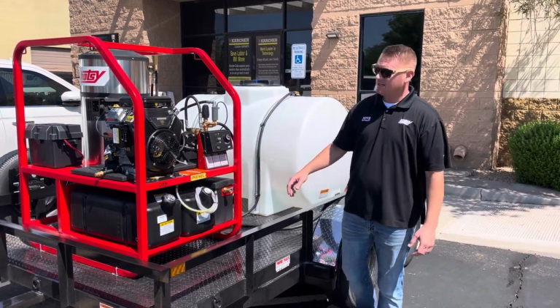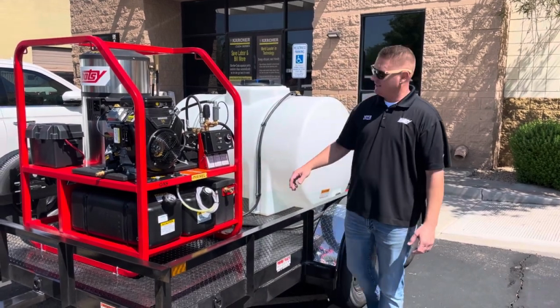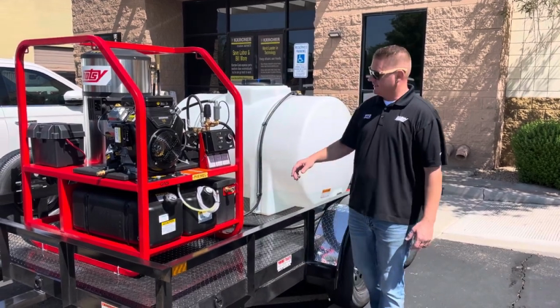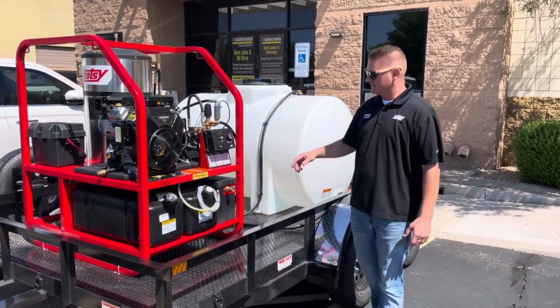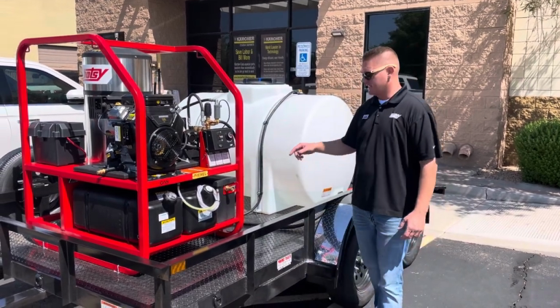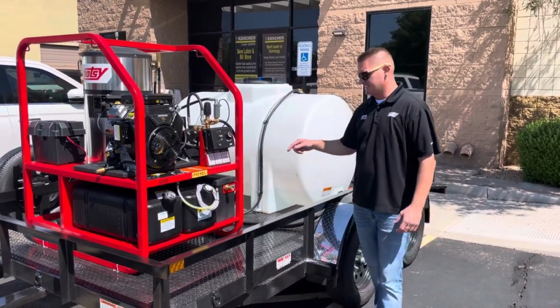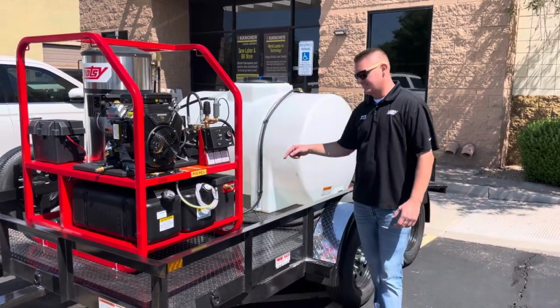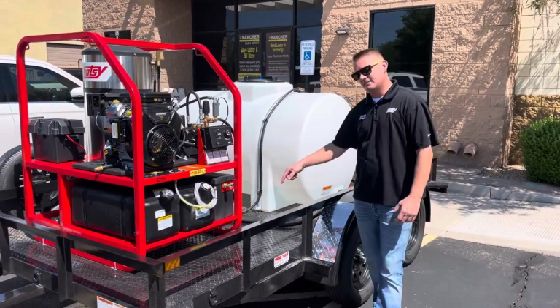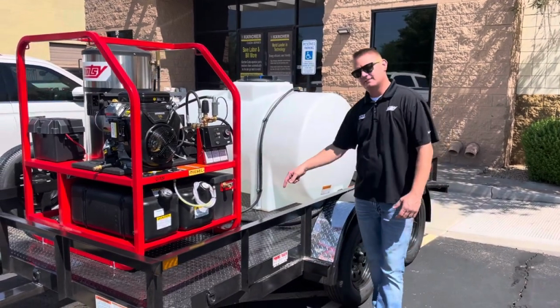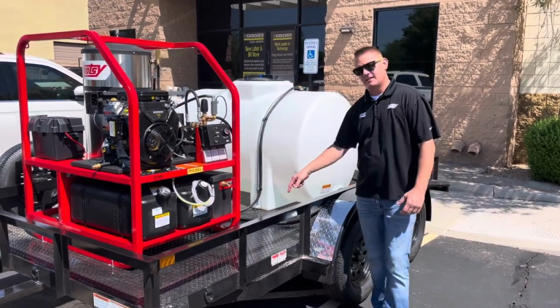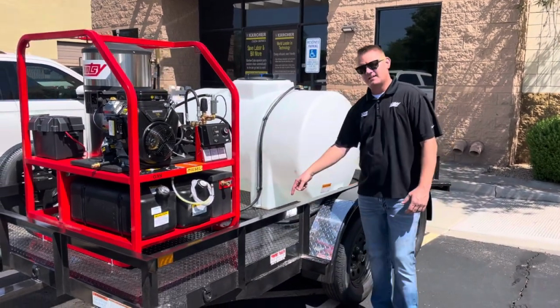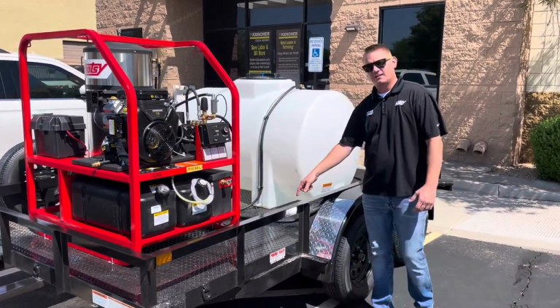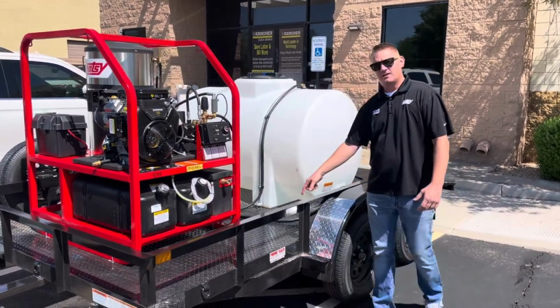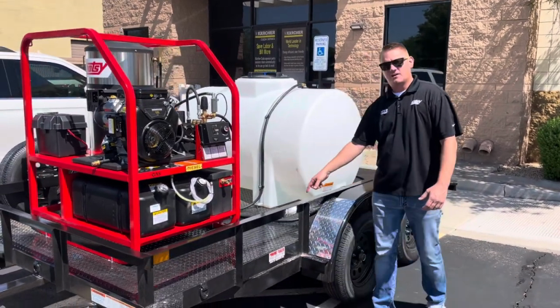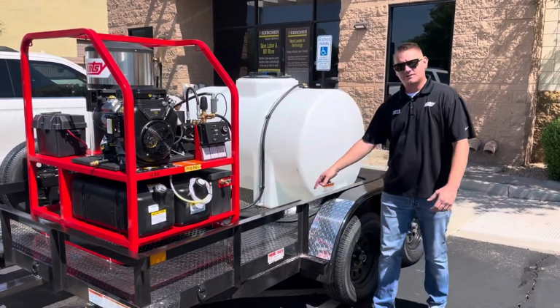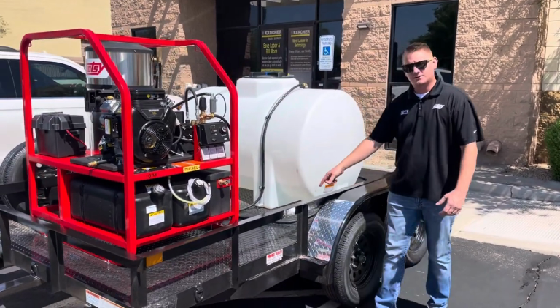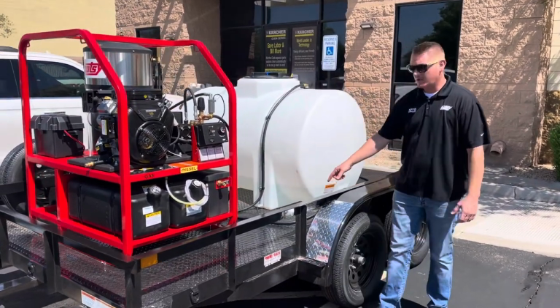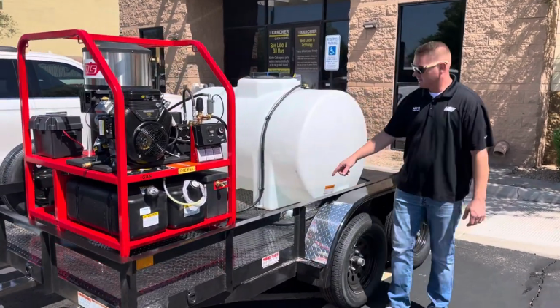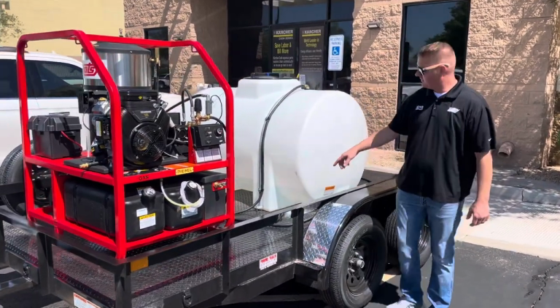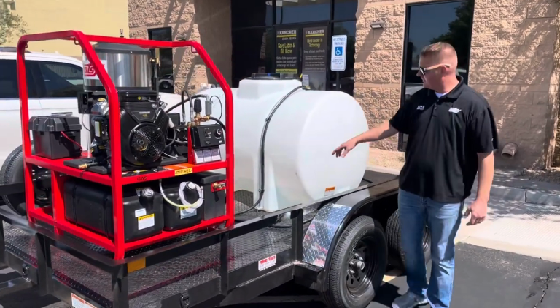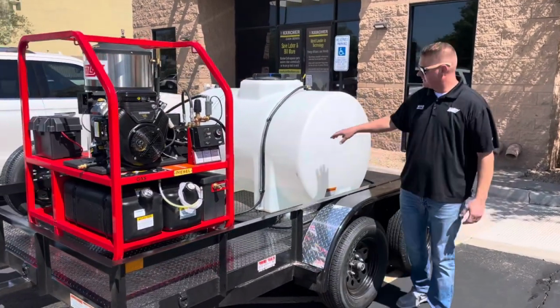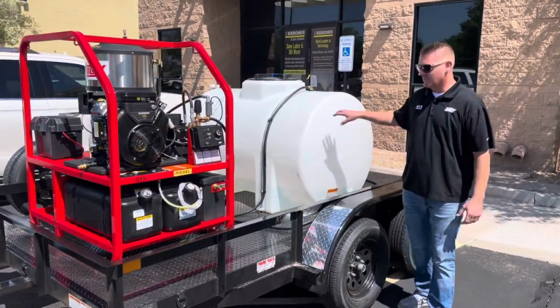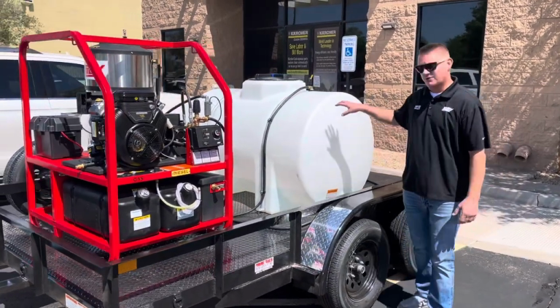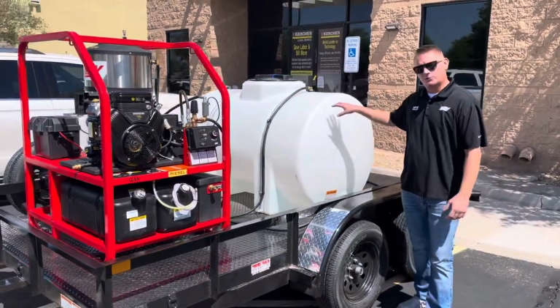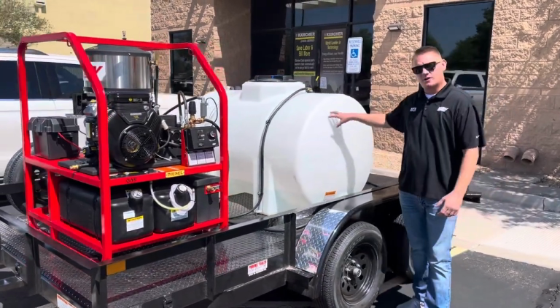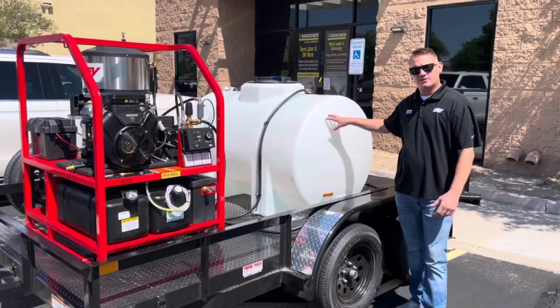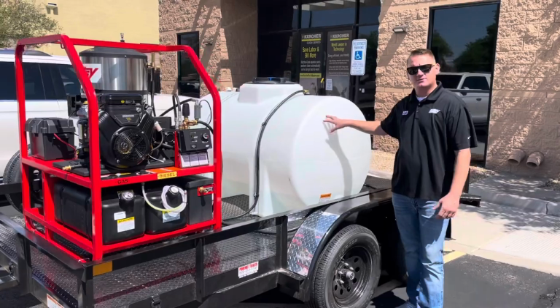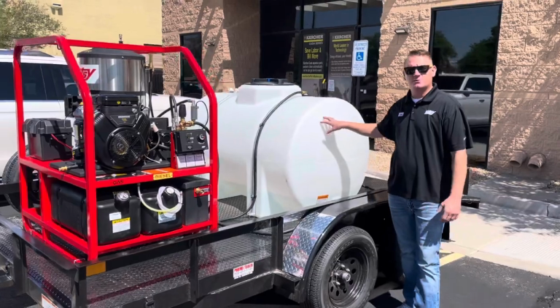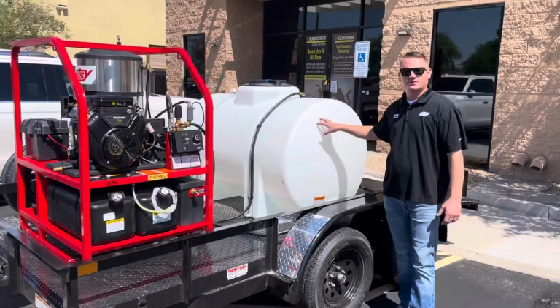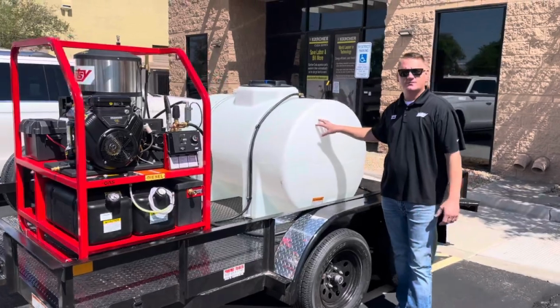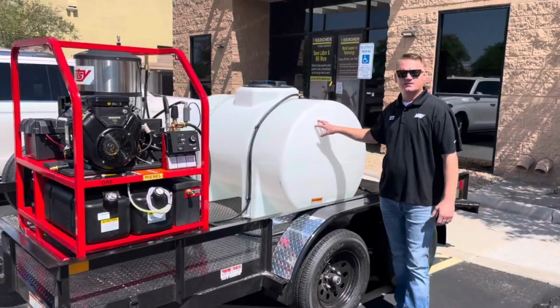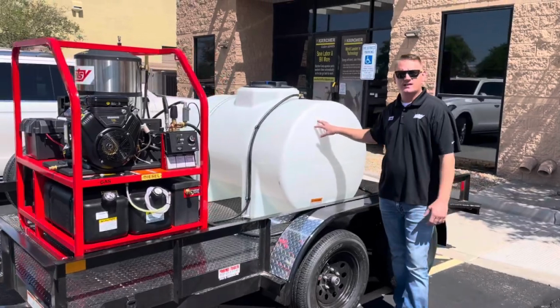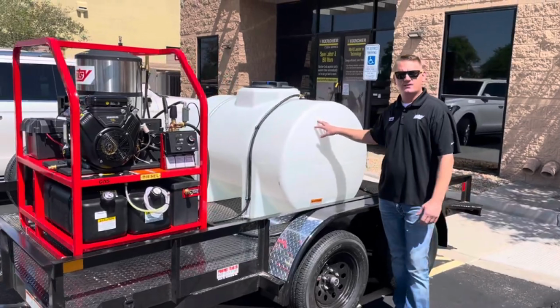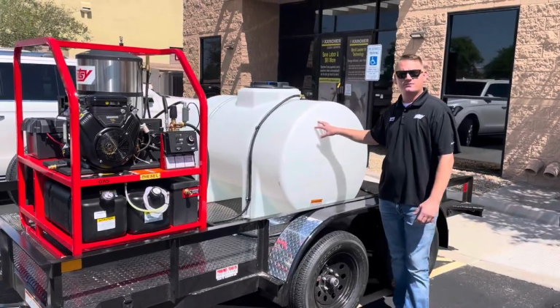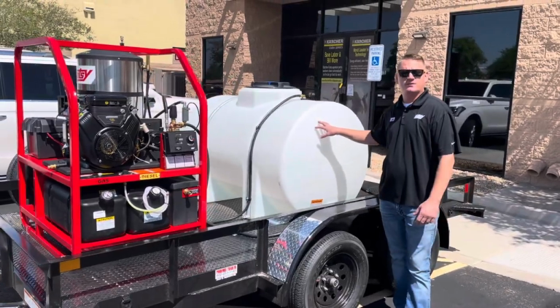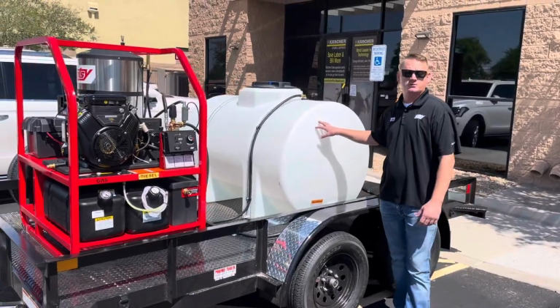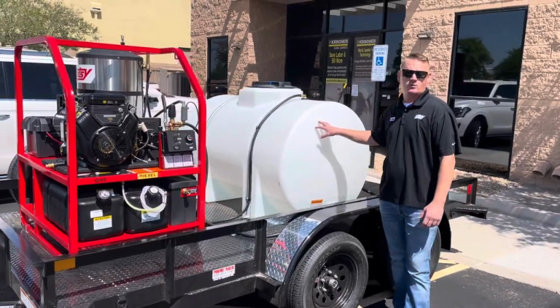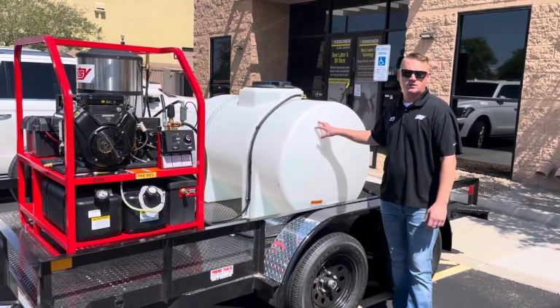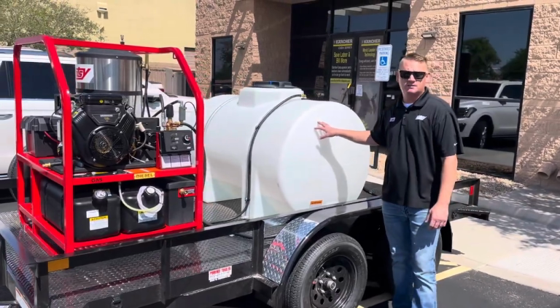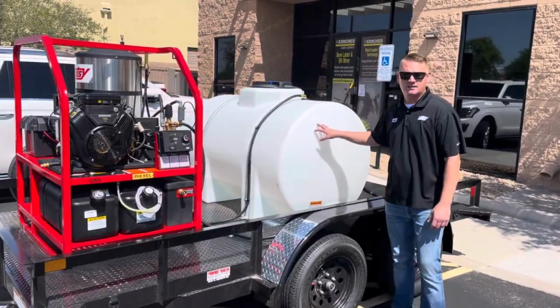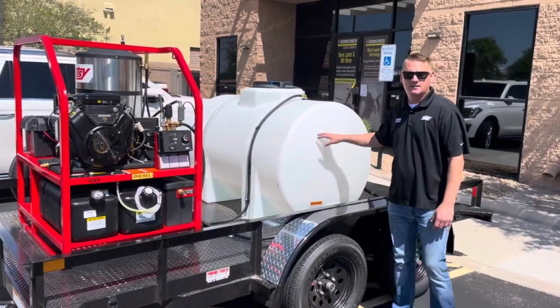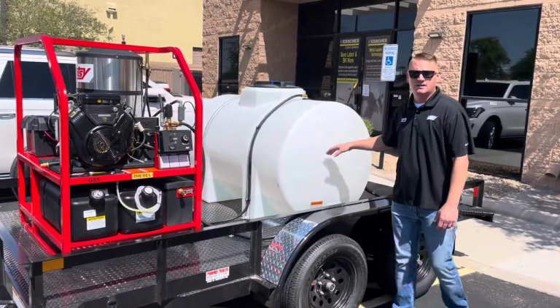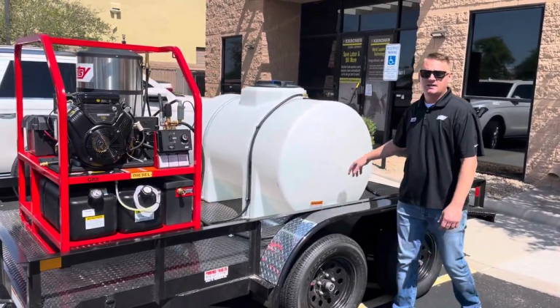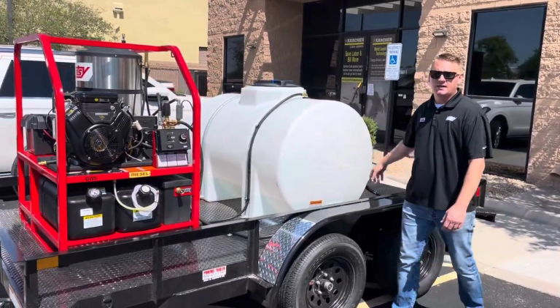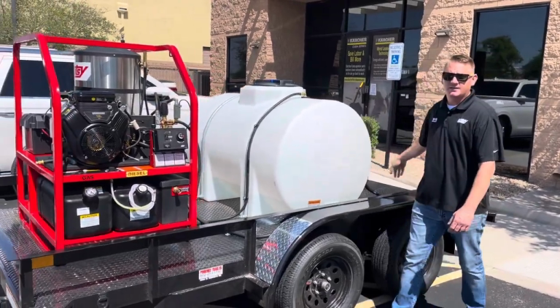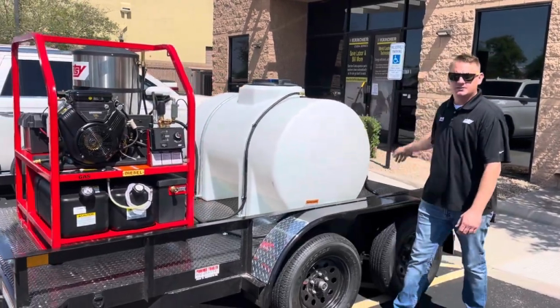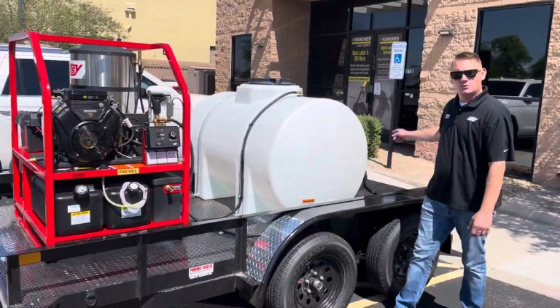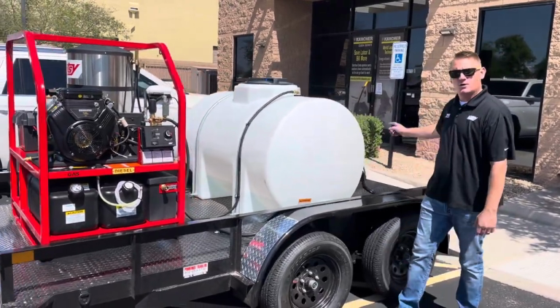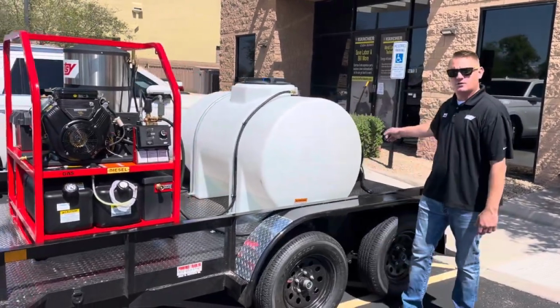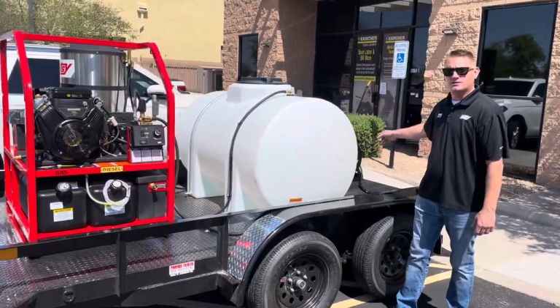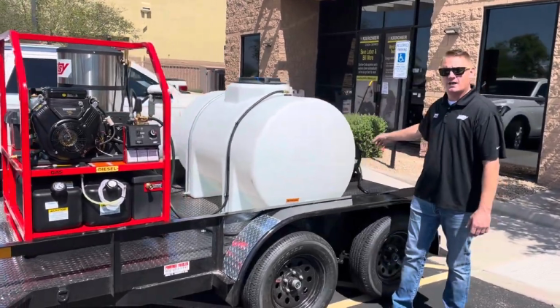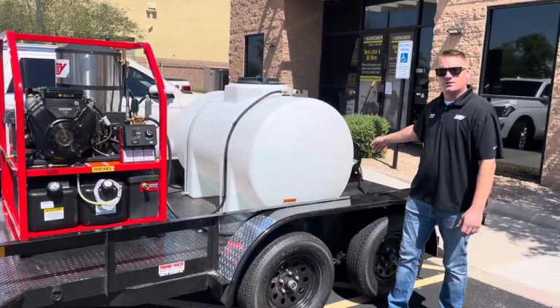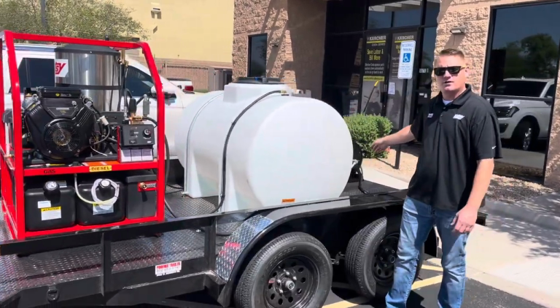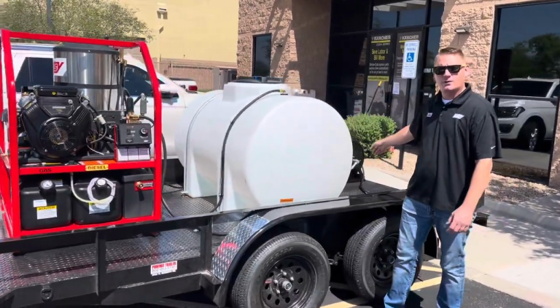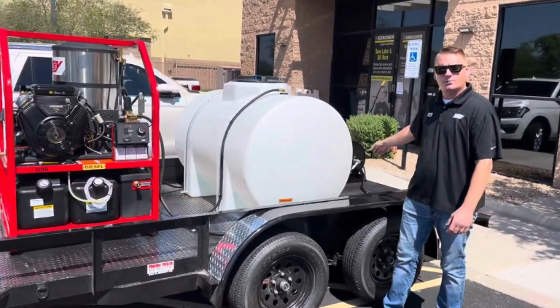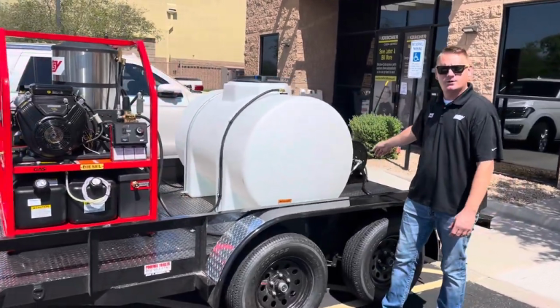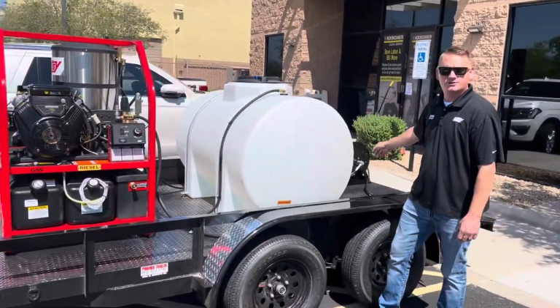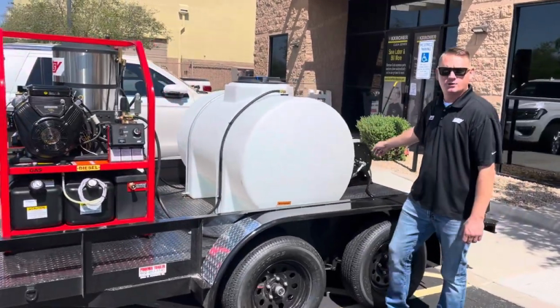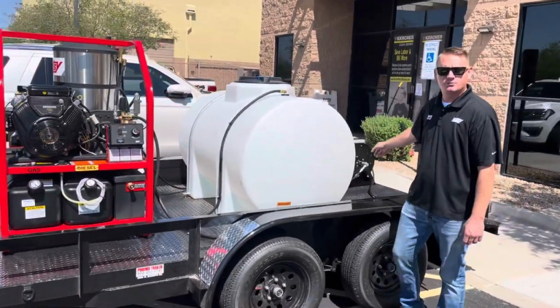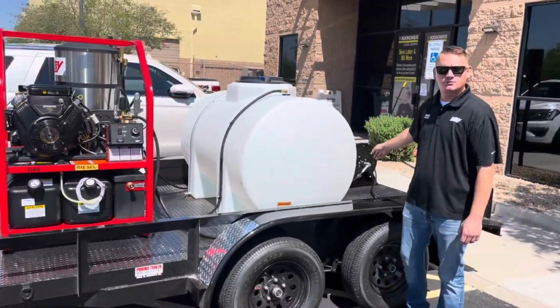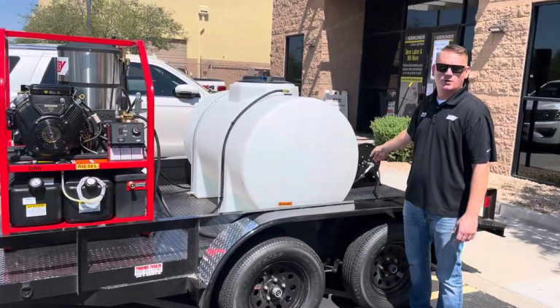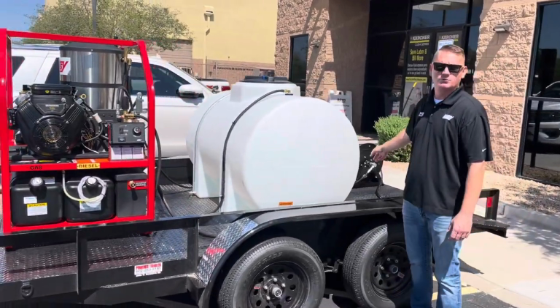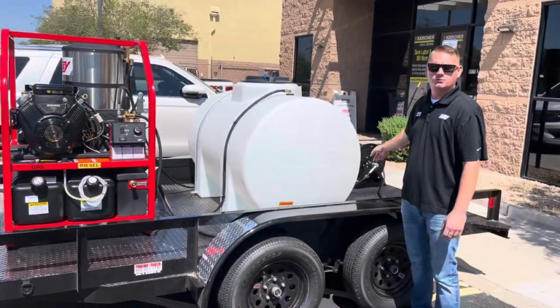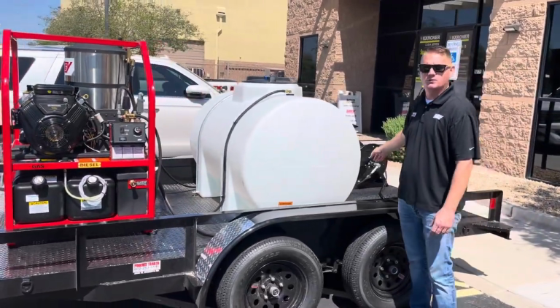It's got a steel deck on the trailer, a 325 gallon fresh water tank, and a 200 gallon high-pressure hose and hose reel.